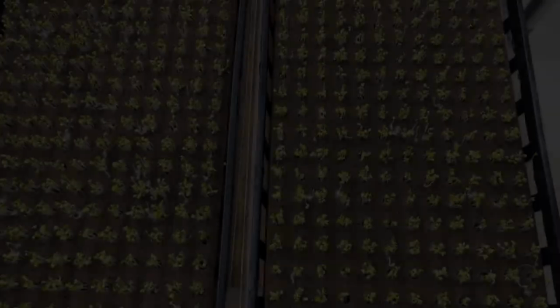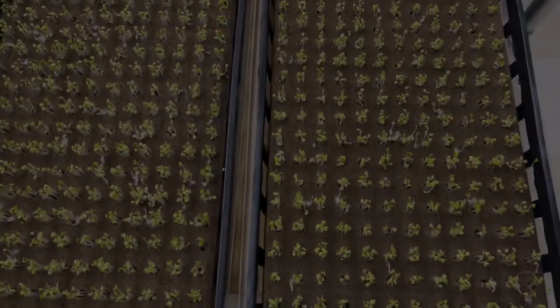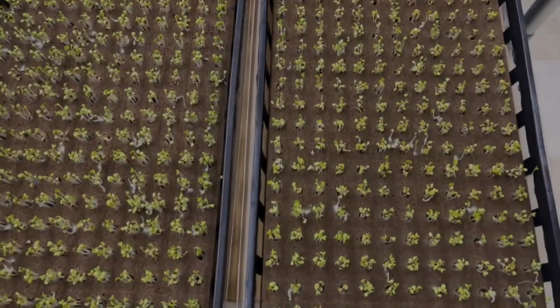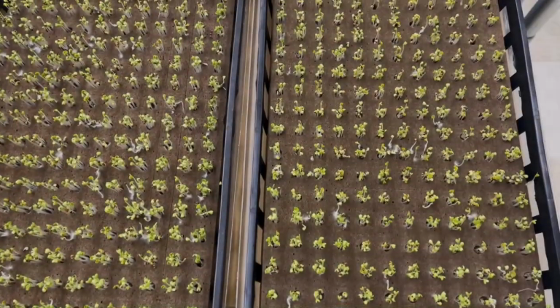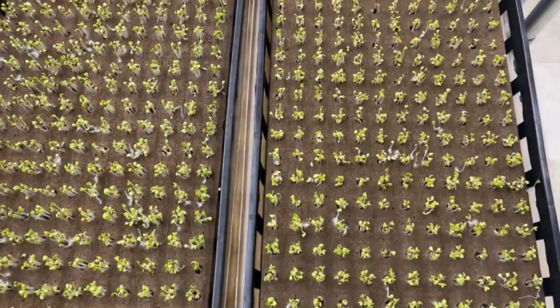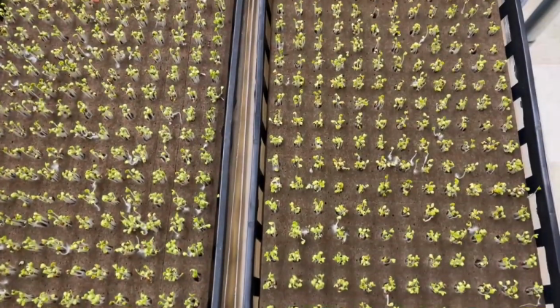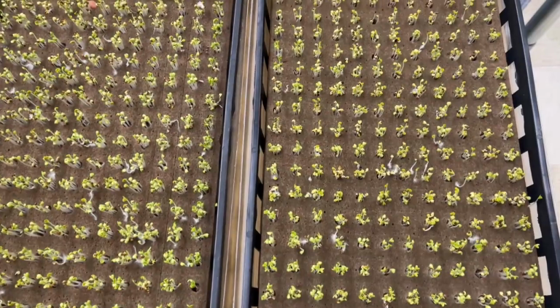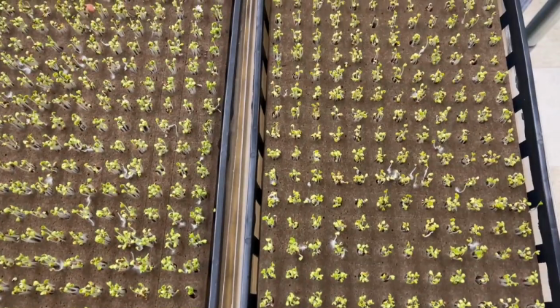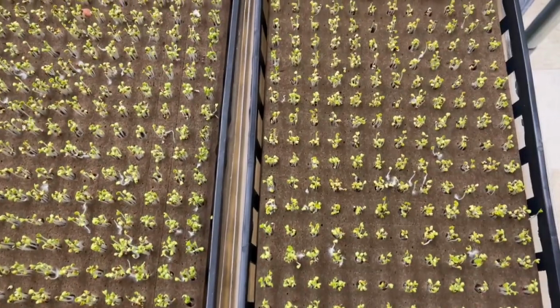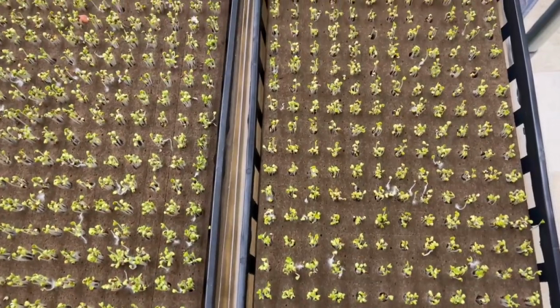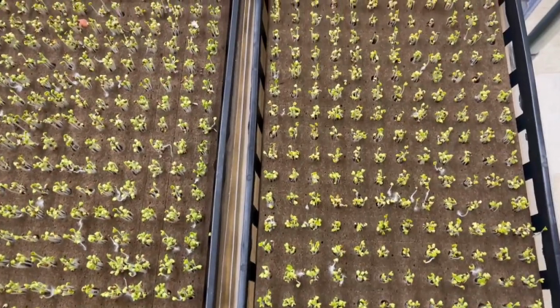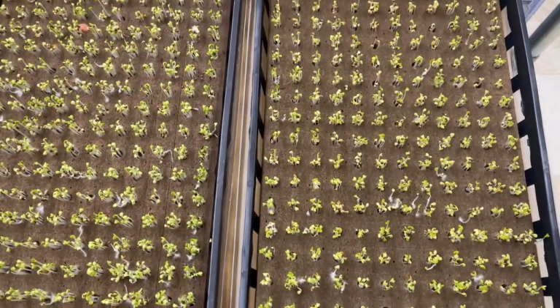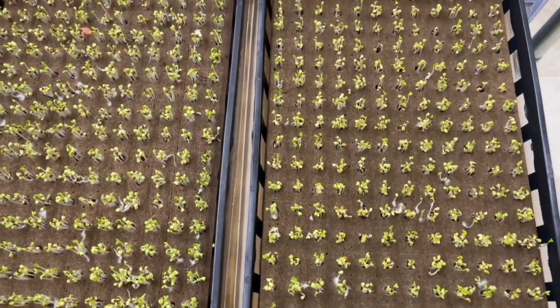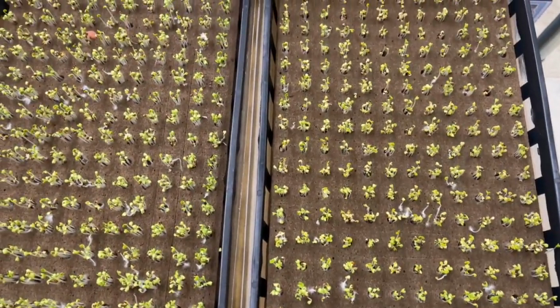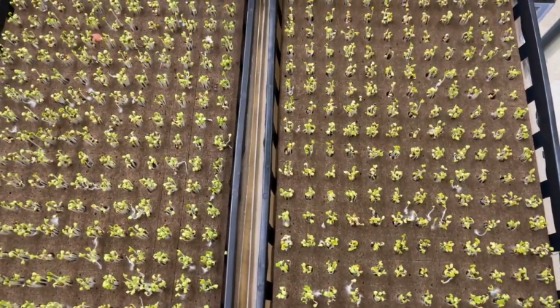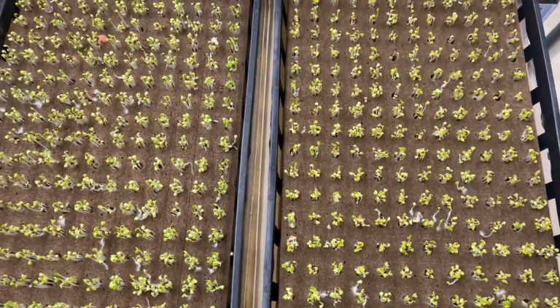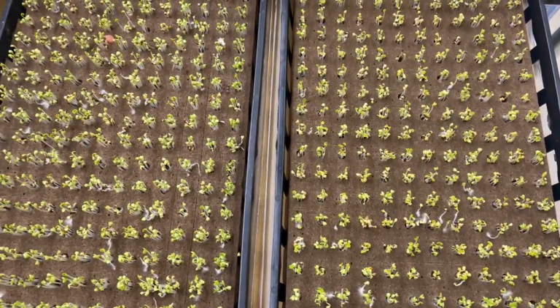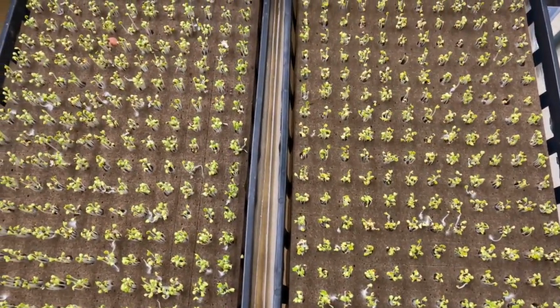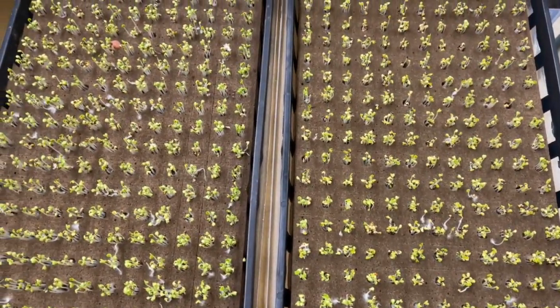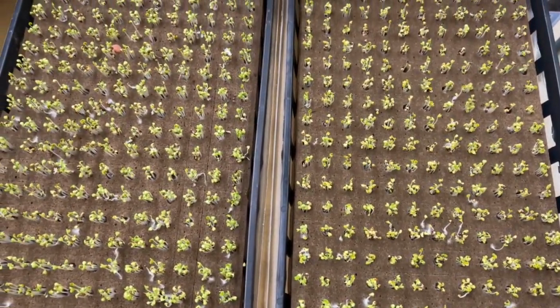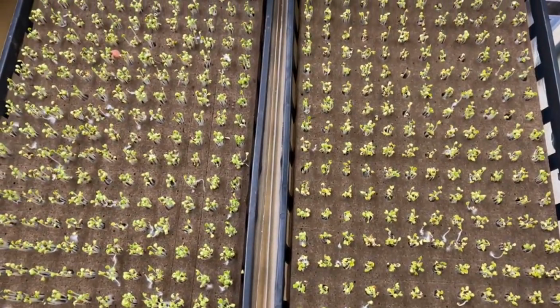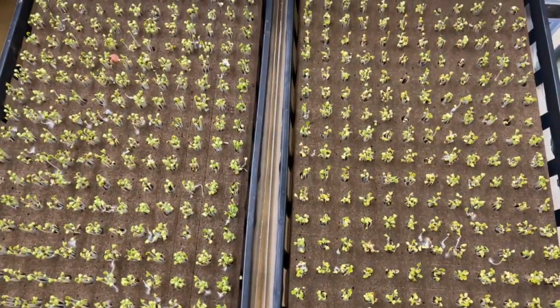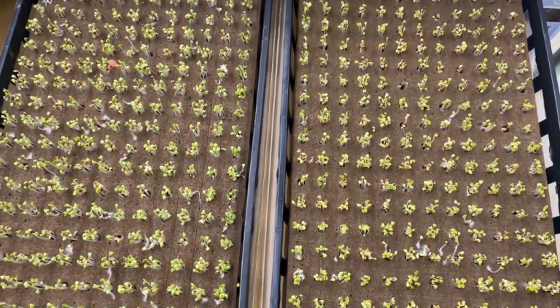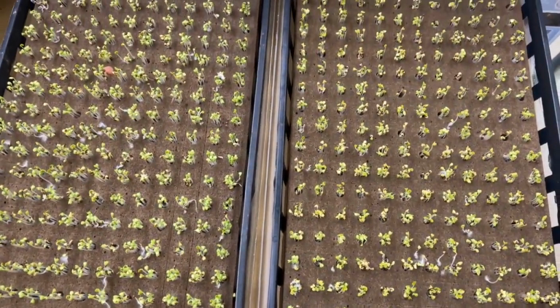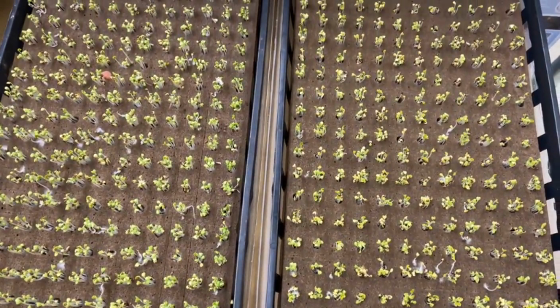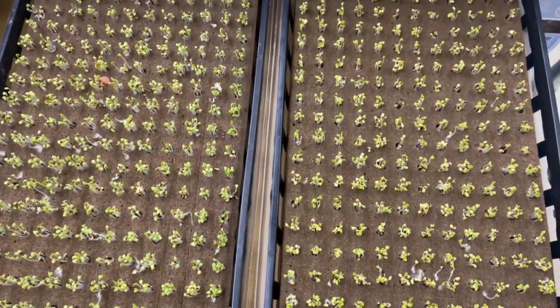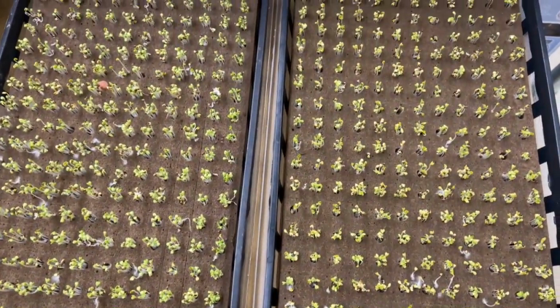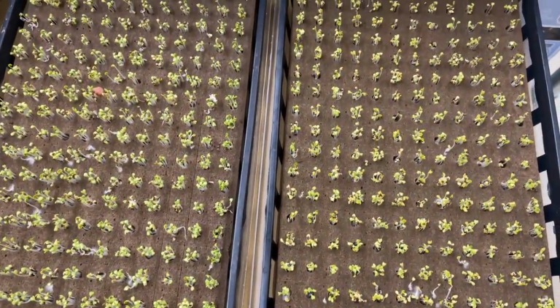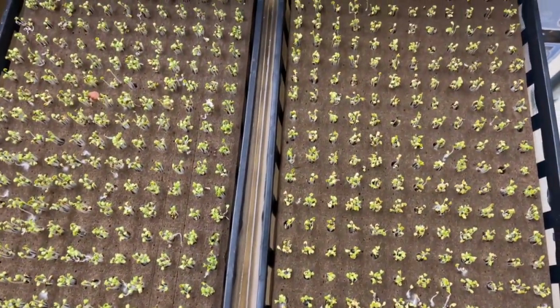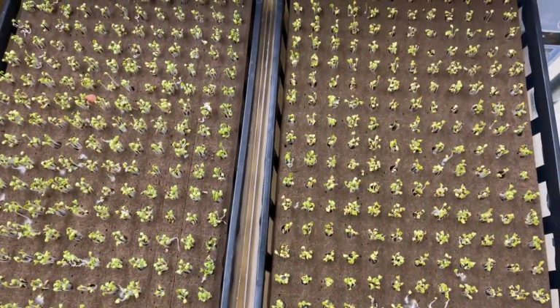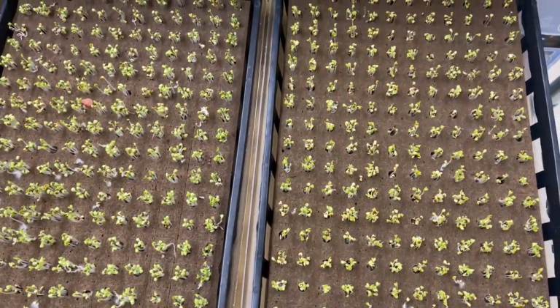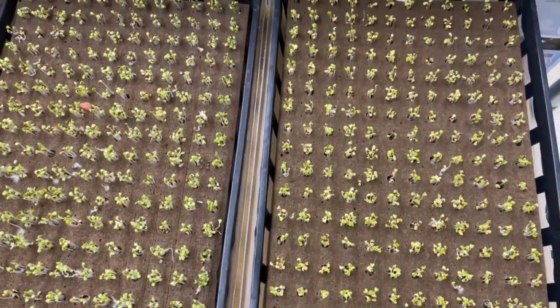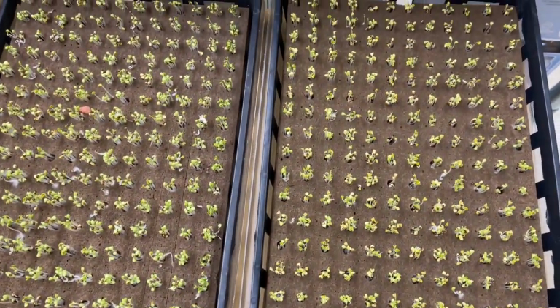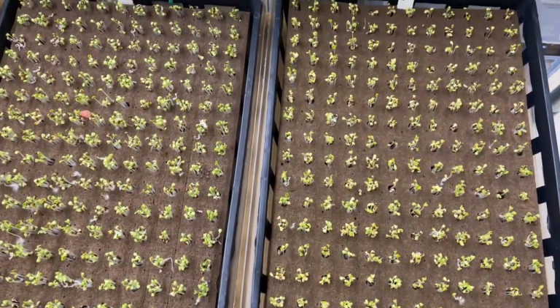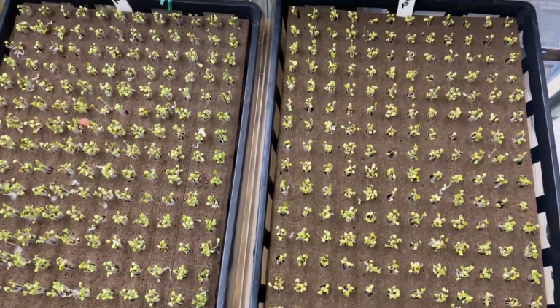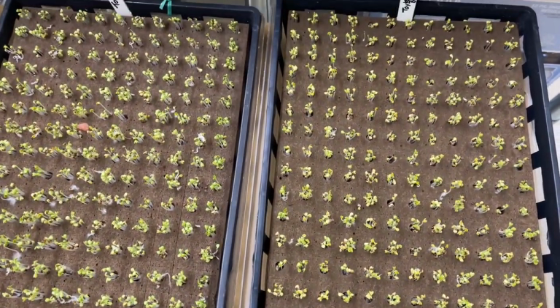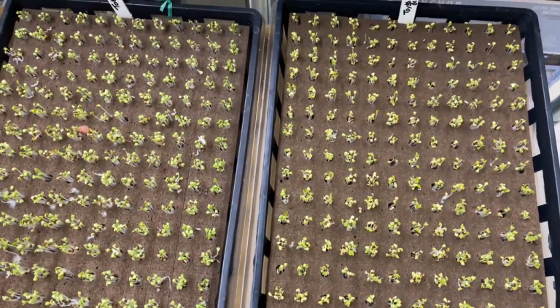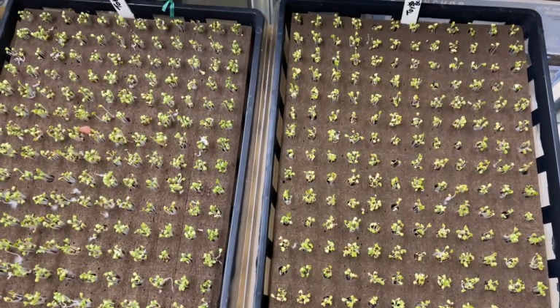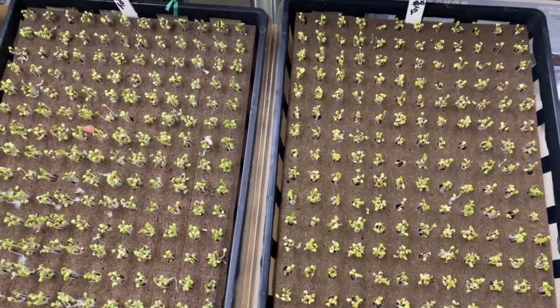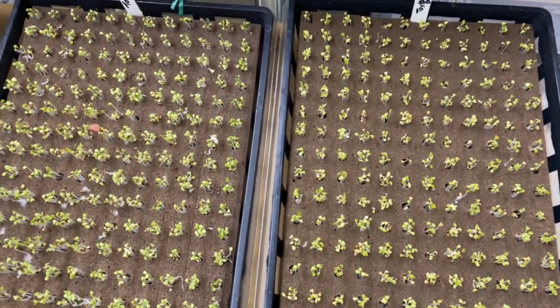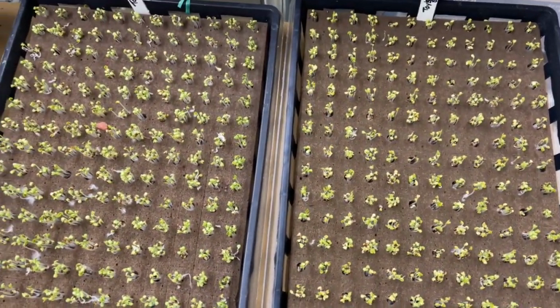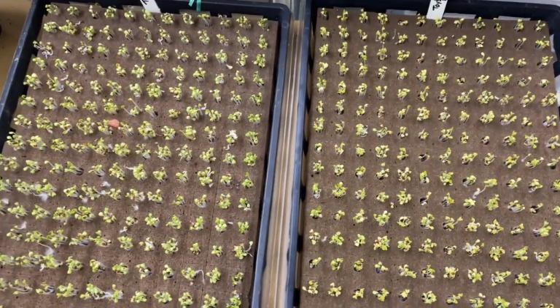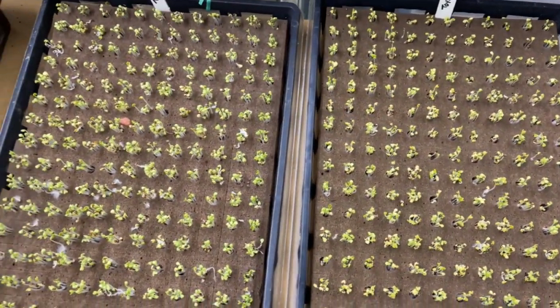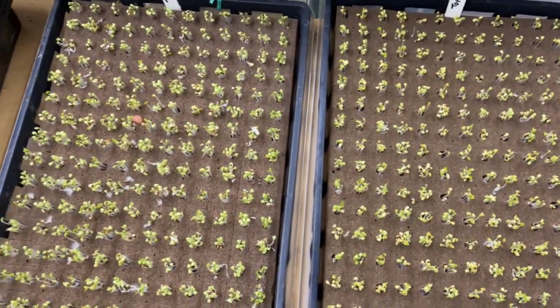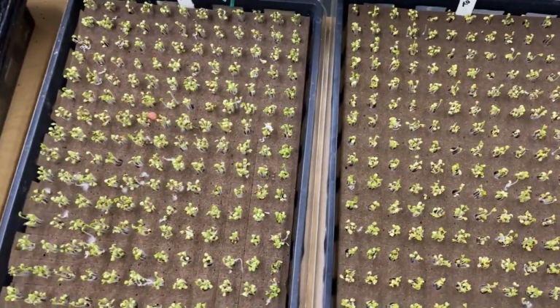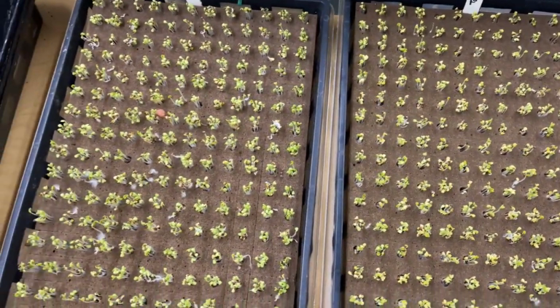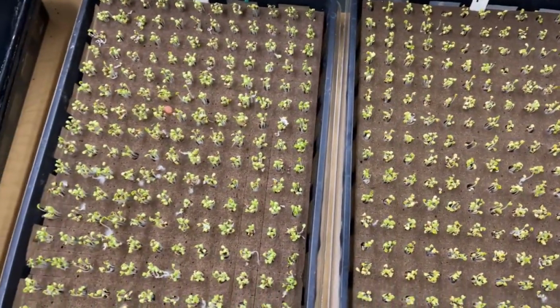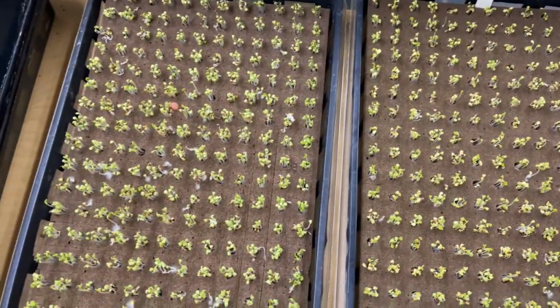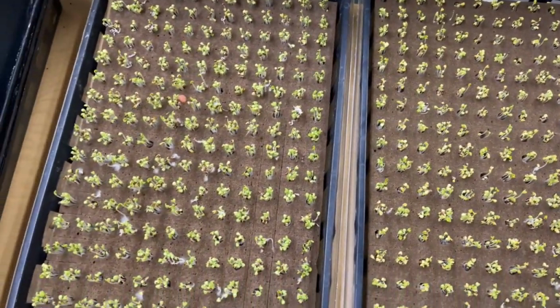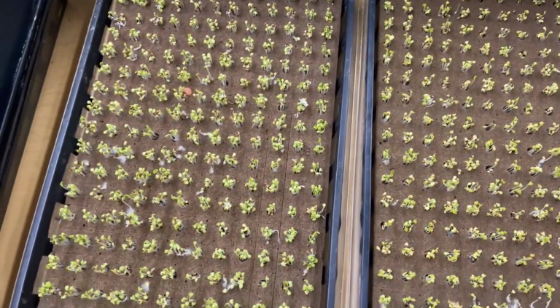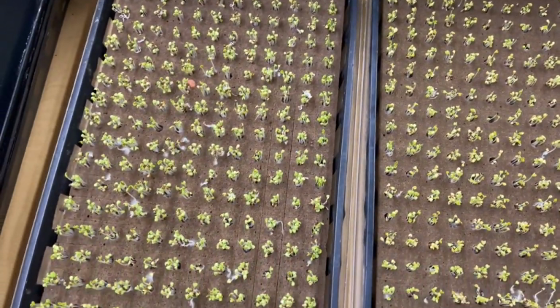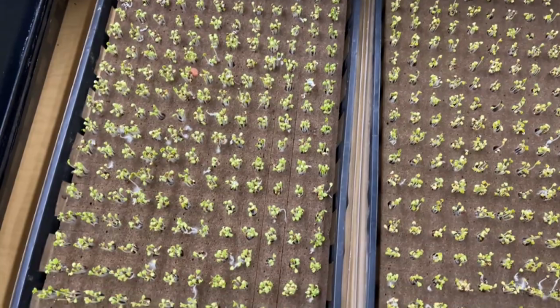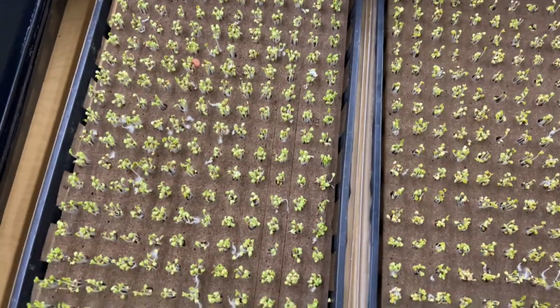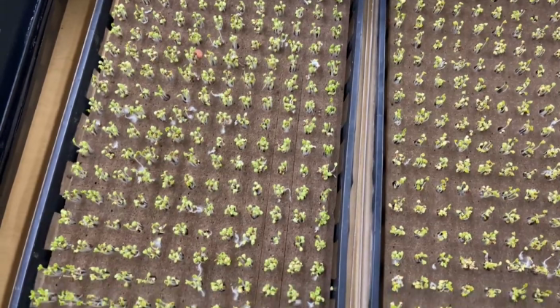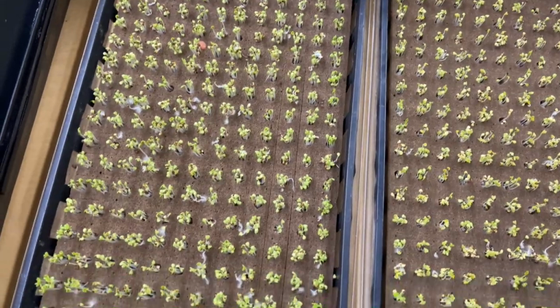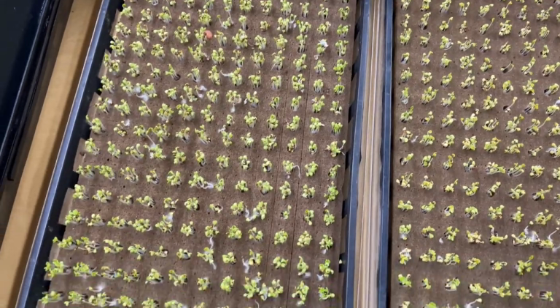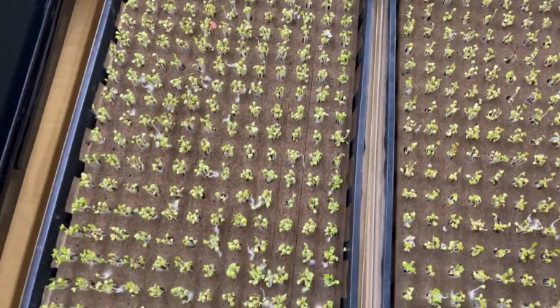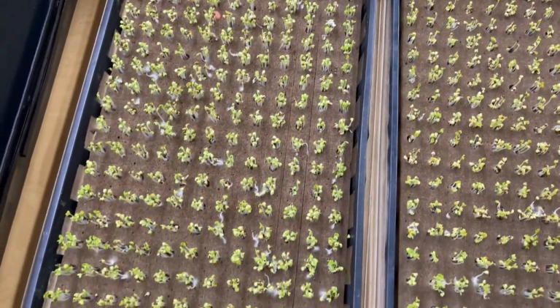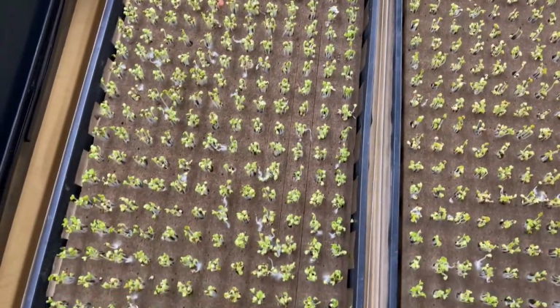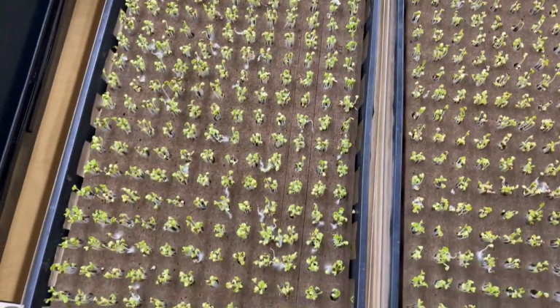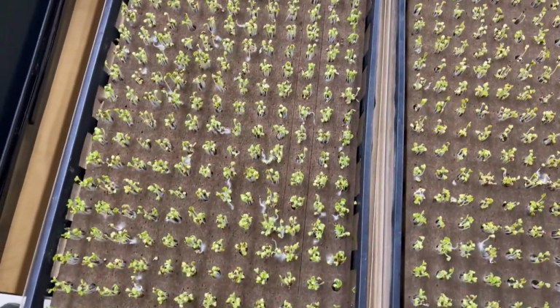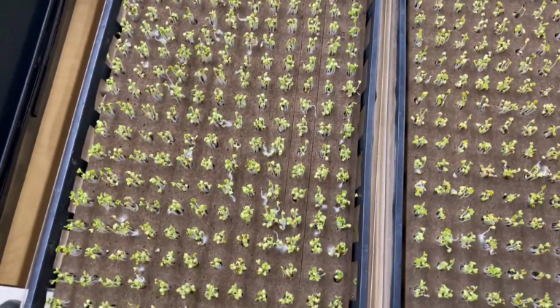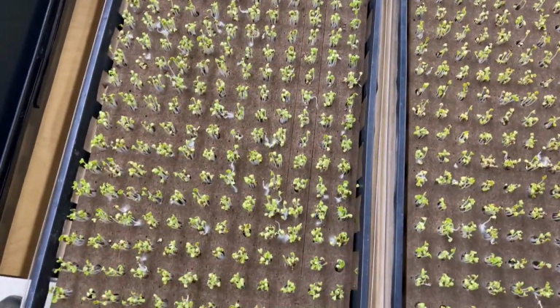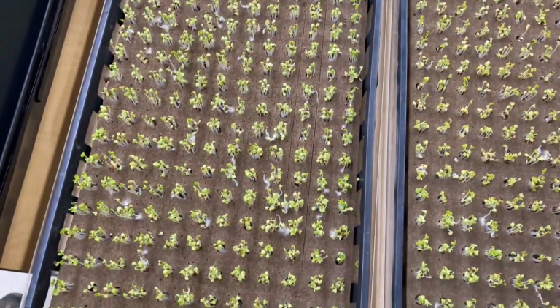This I planted a few days ago. It germinated here in the head house and now it's ready to go out into the nursery channels in the greenhouse.